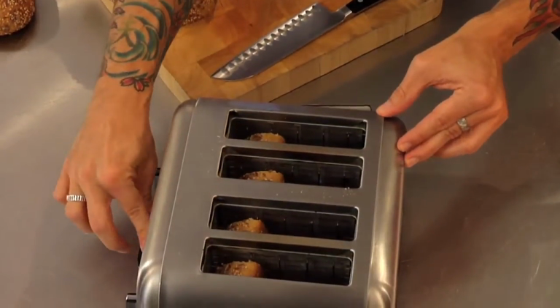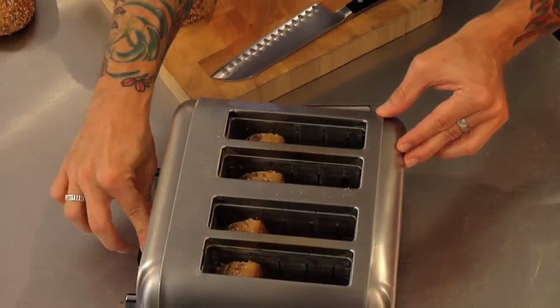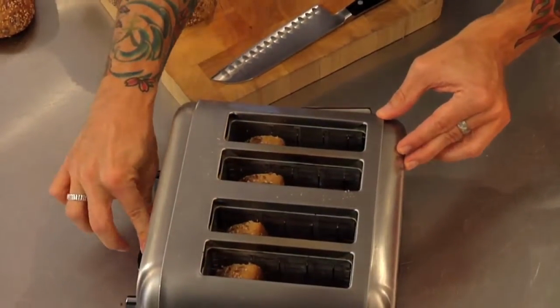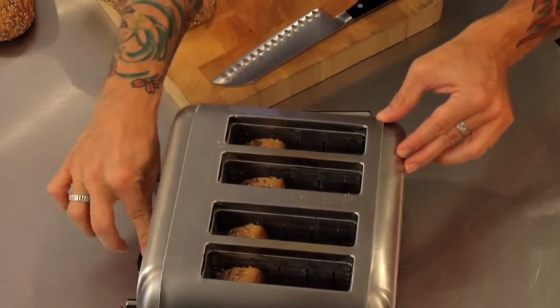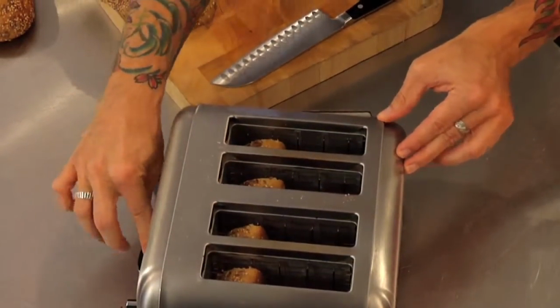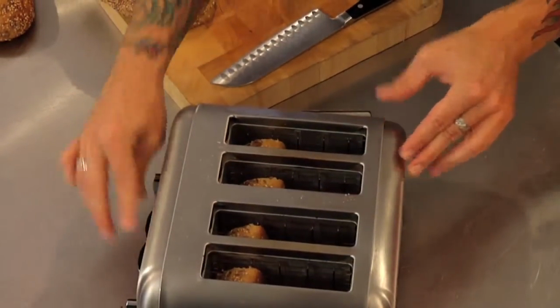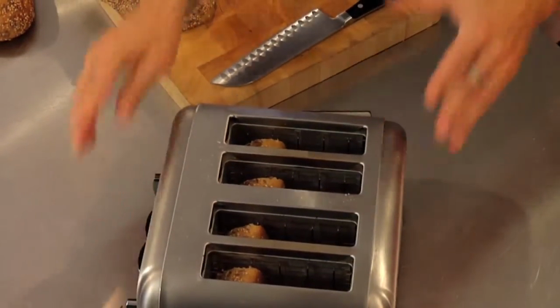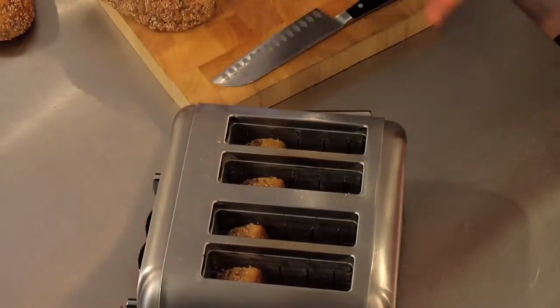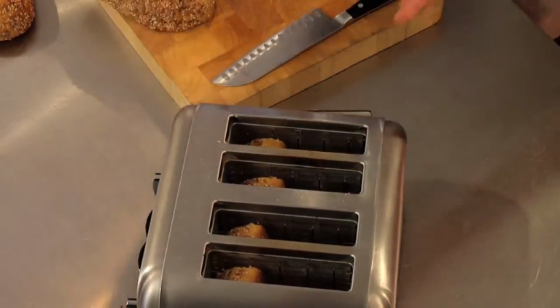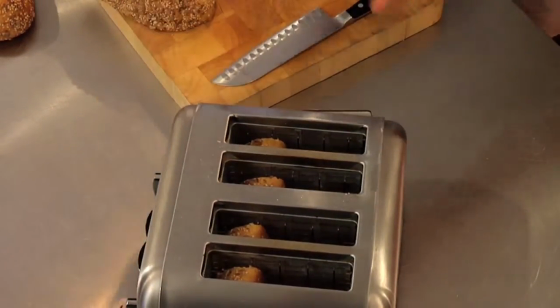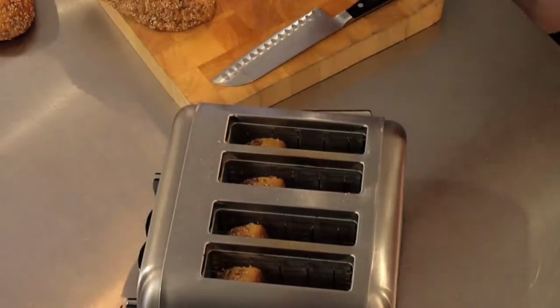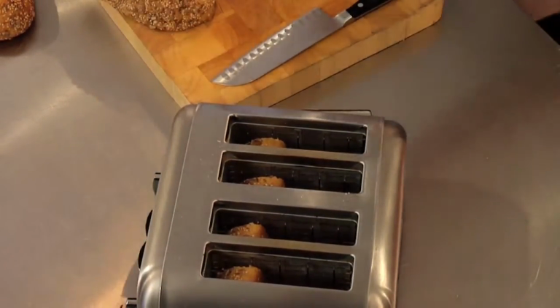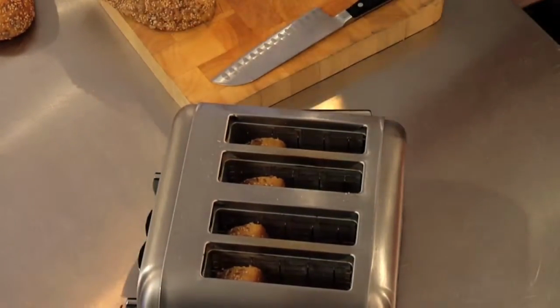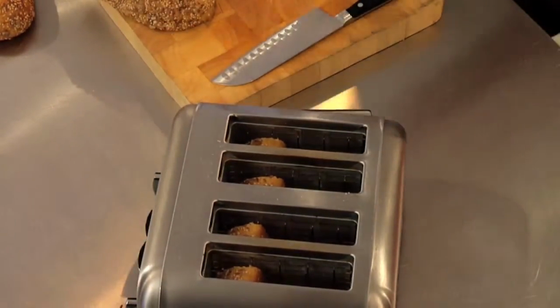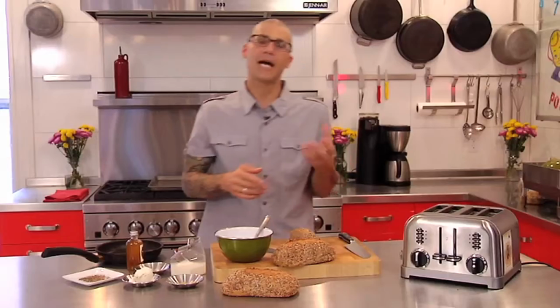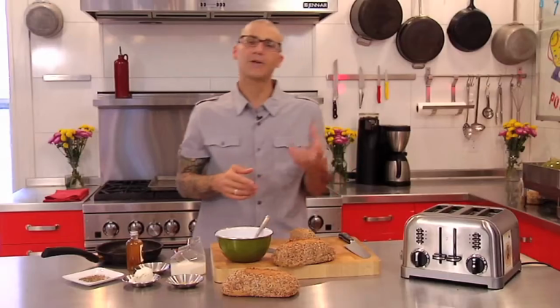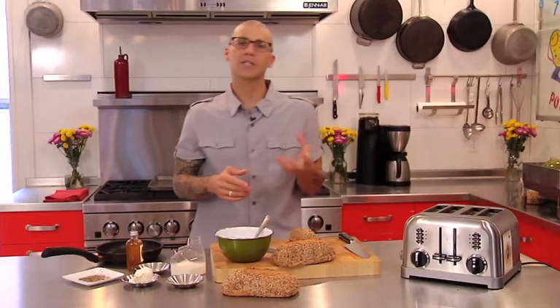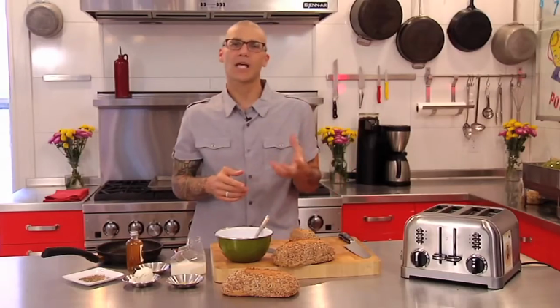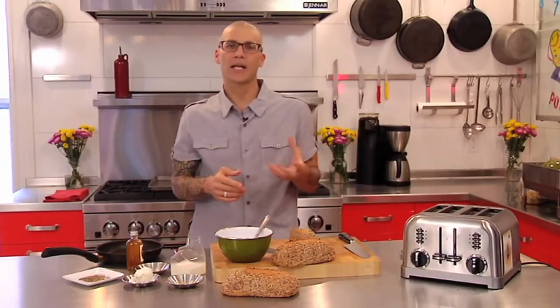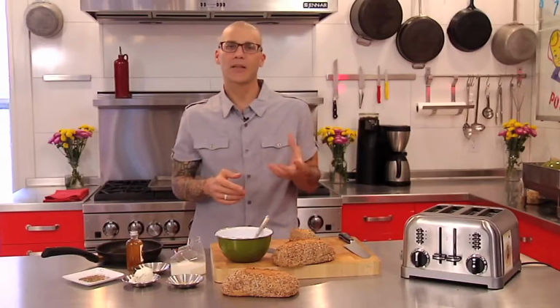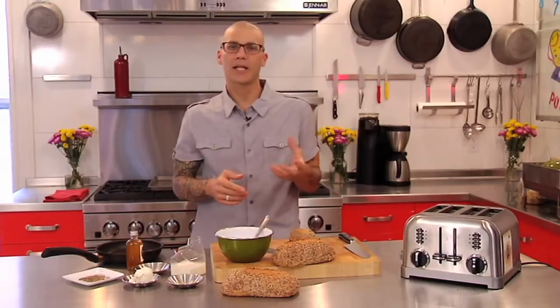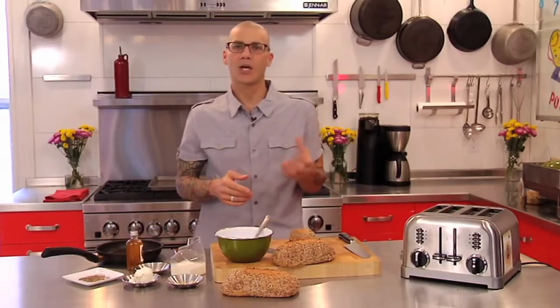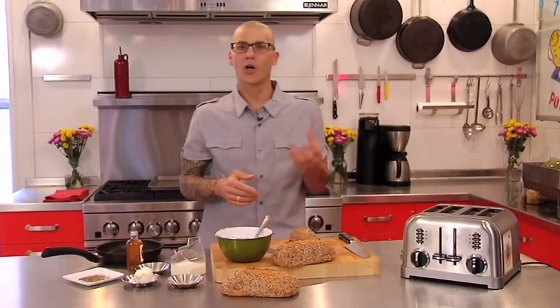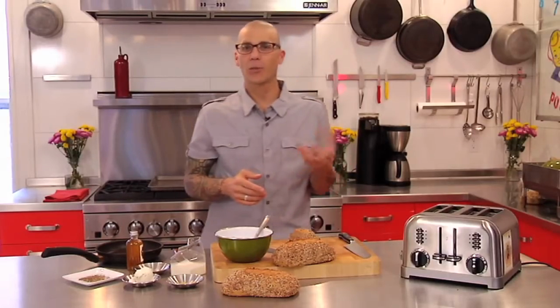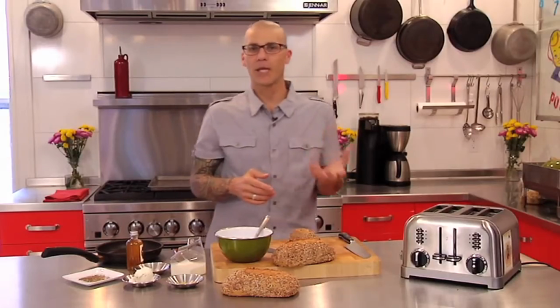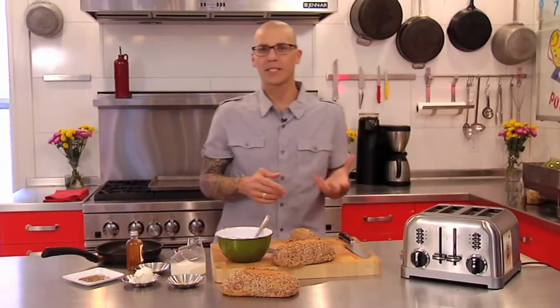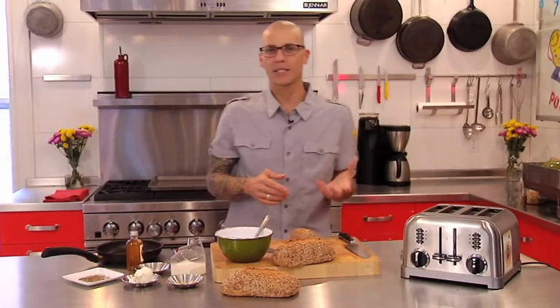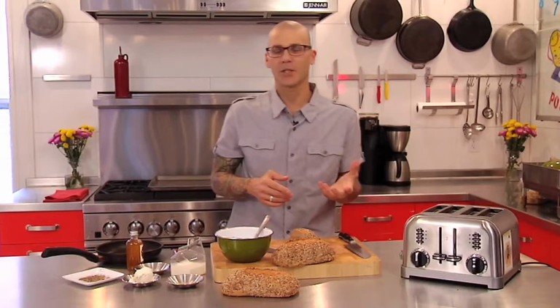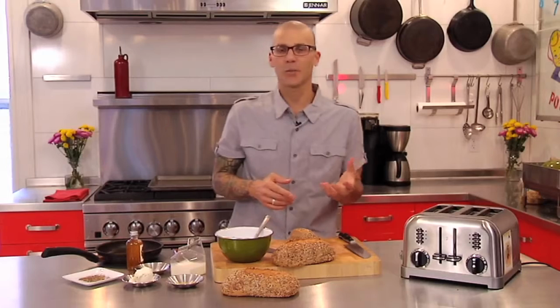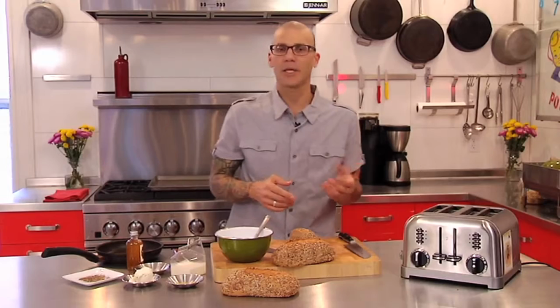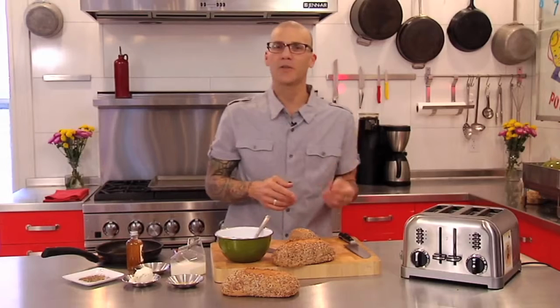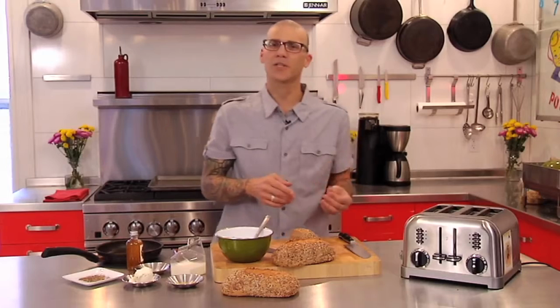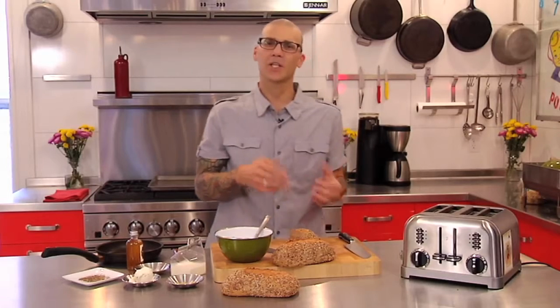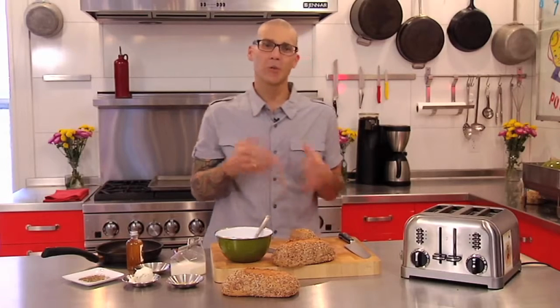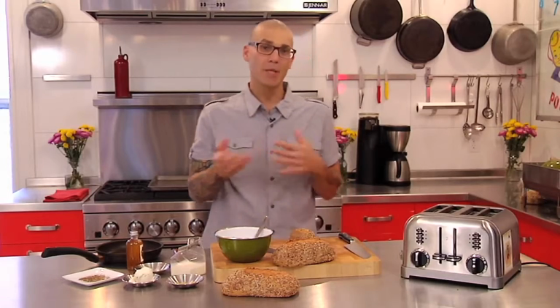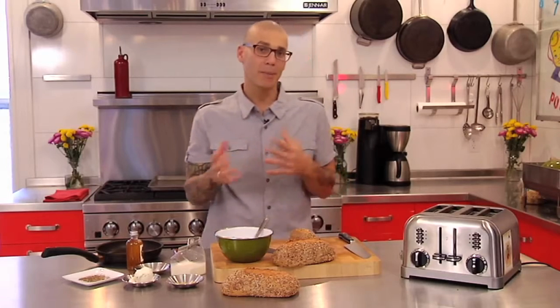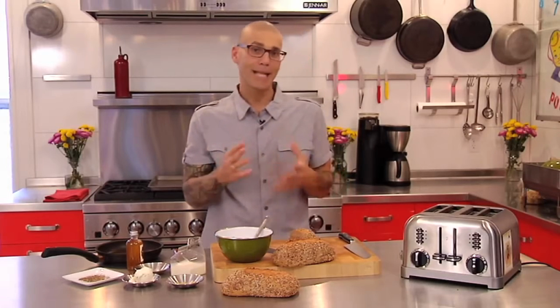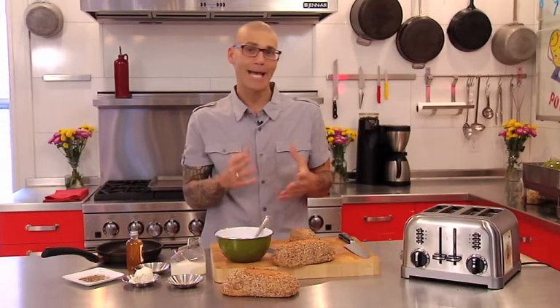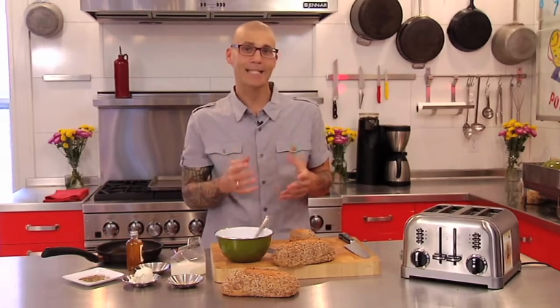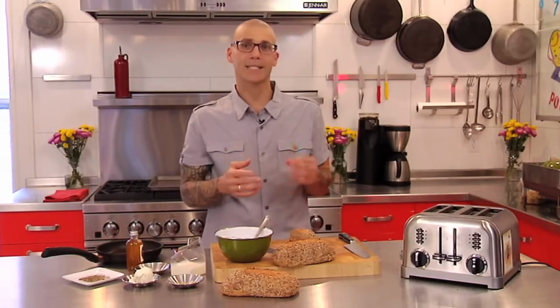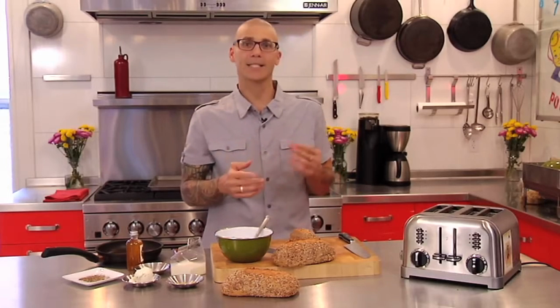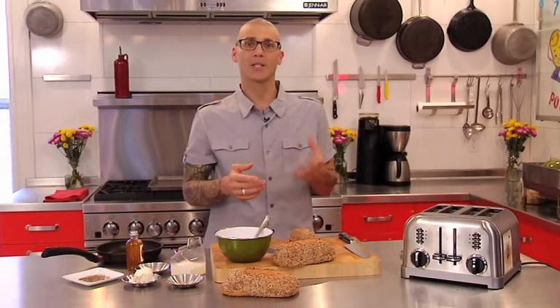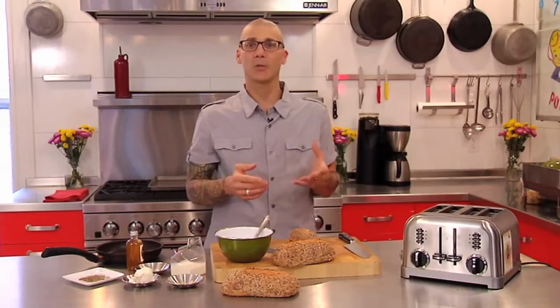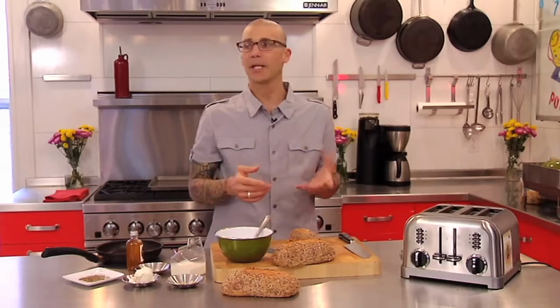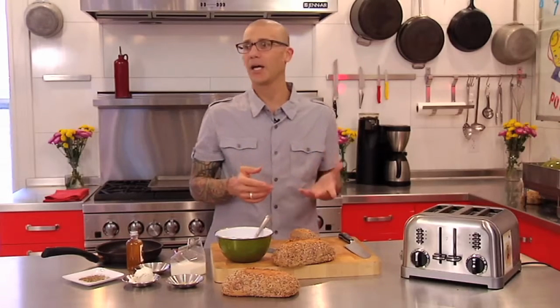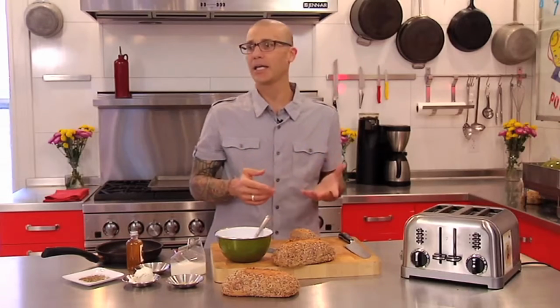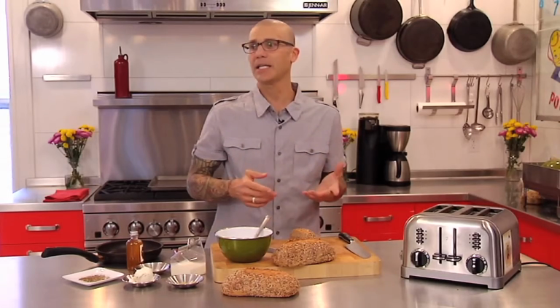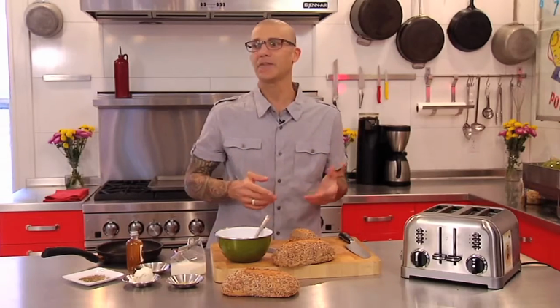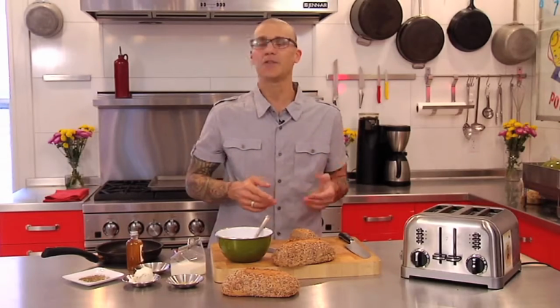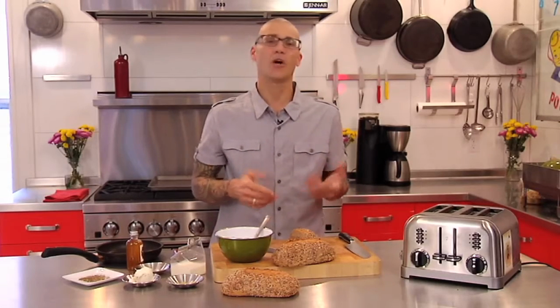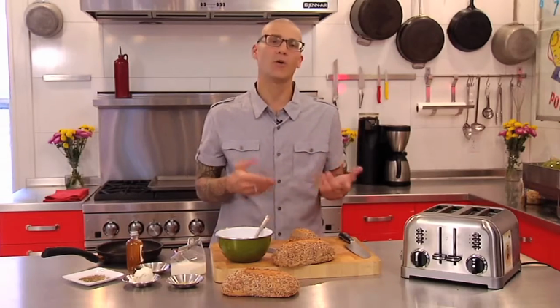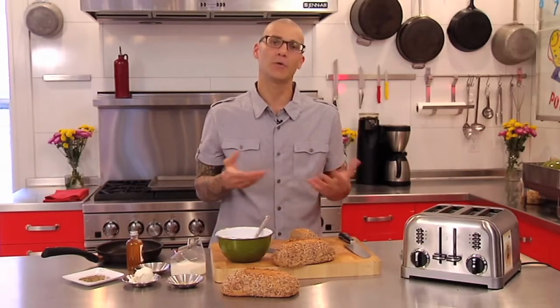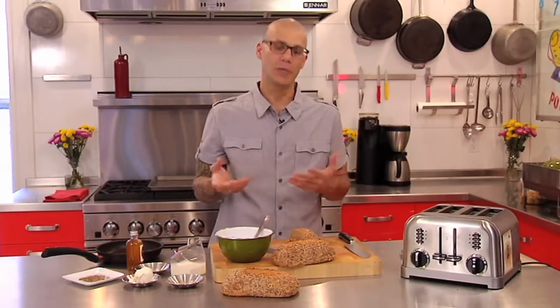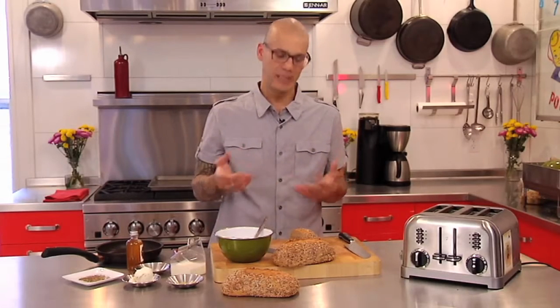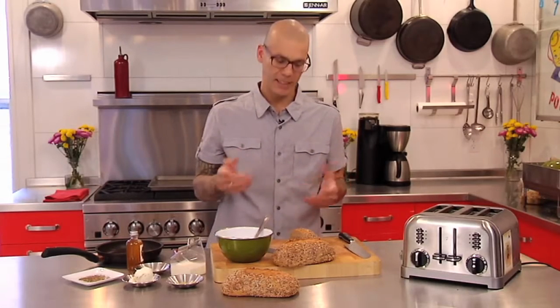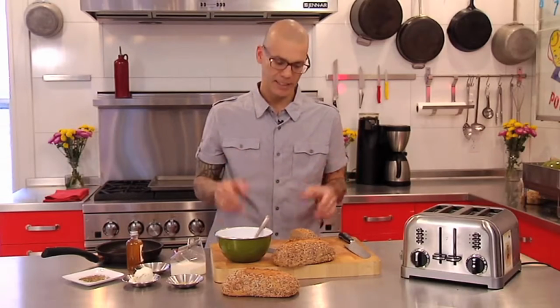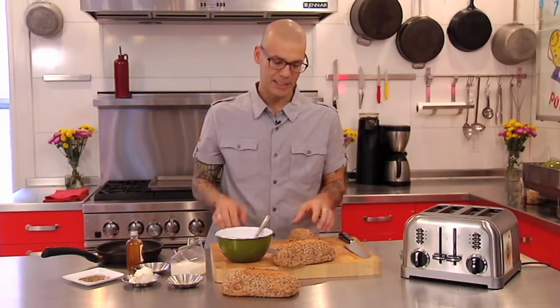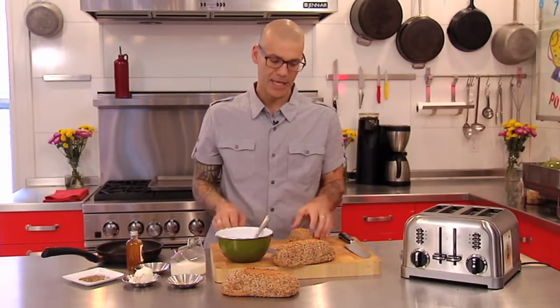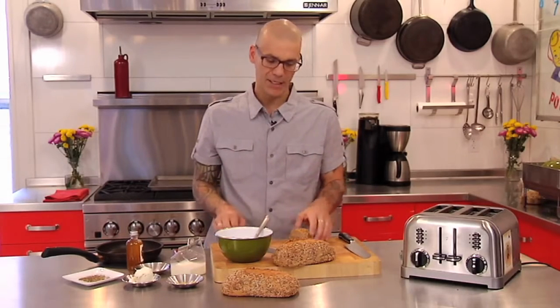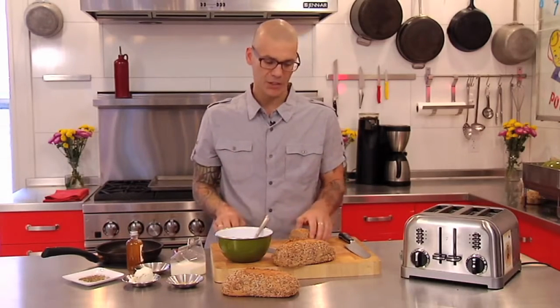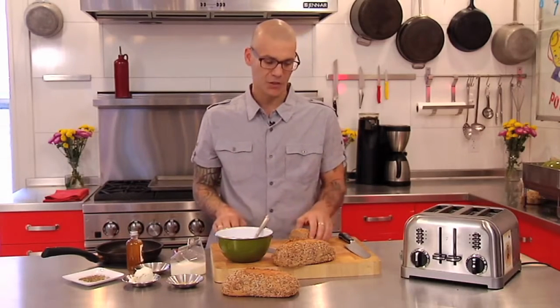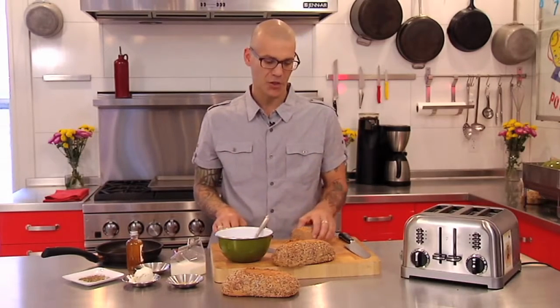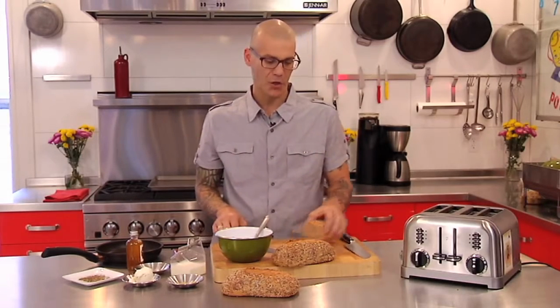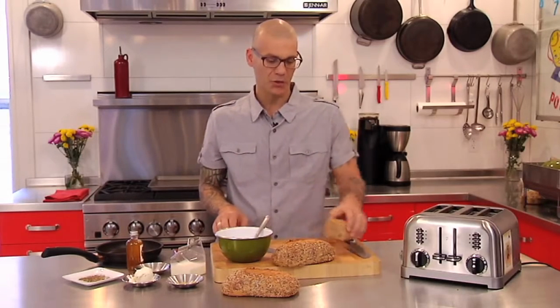We're going to let that color, let the outside of that caramelize a little bit. There's a little bit of molasses, a little bit of honey in the dough and it really is nice as toast.